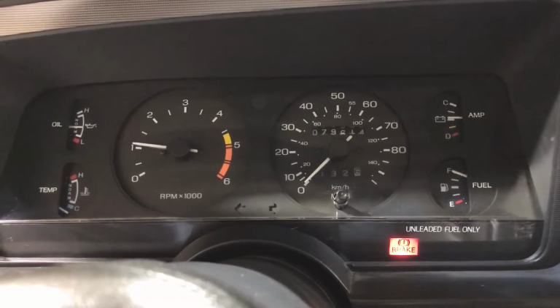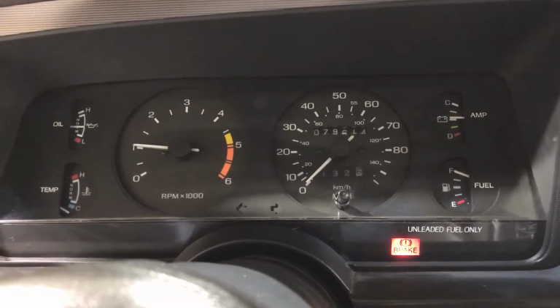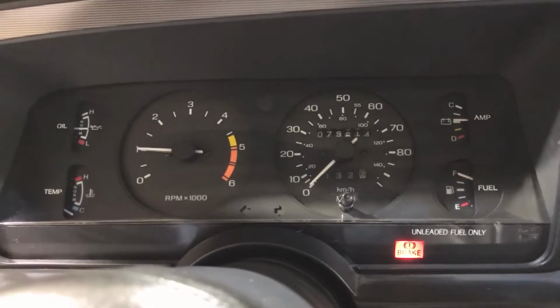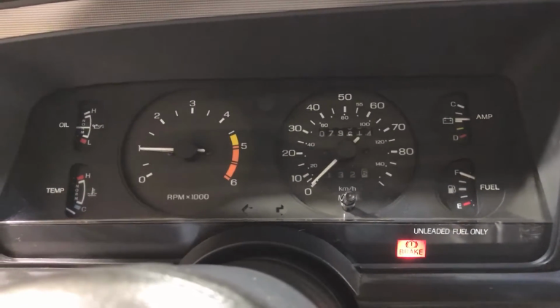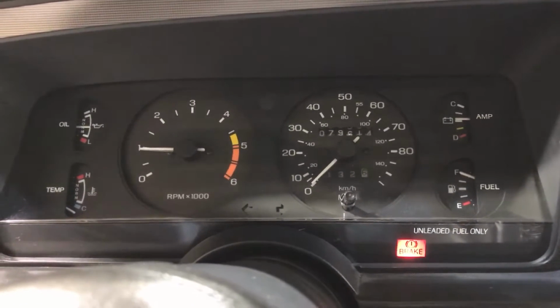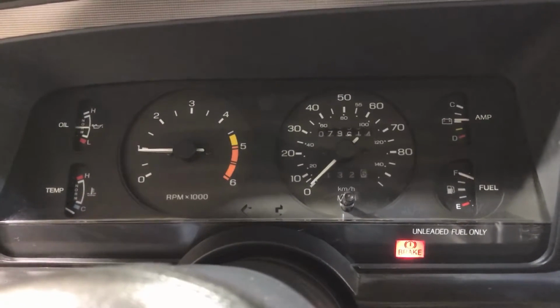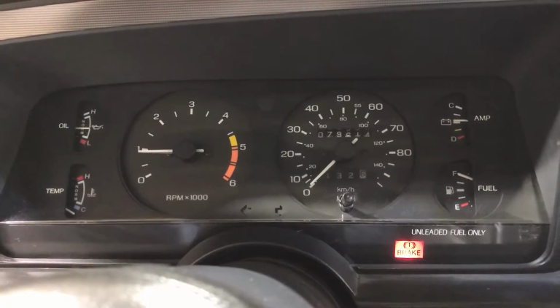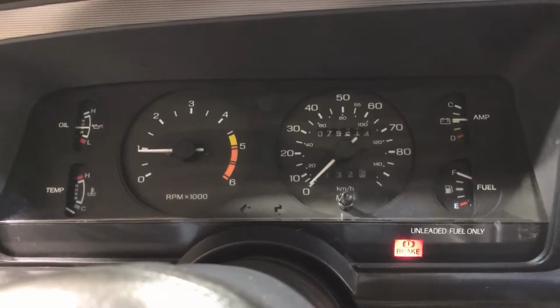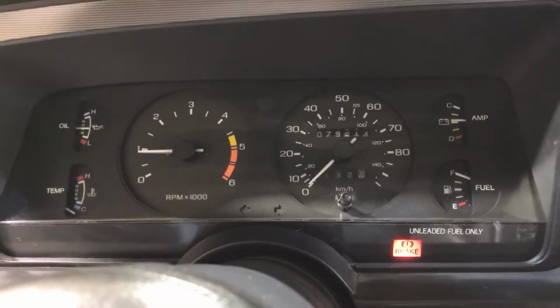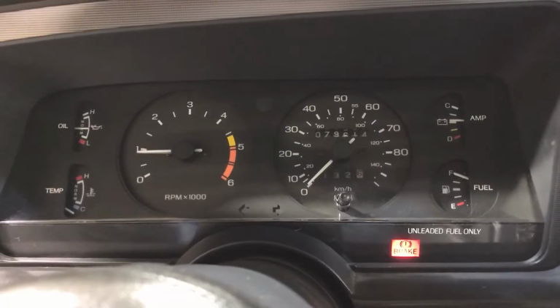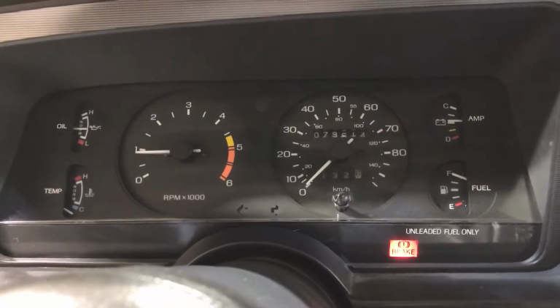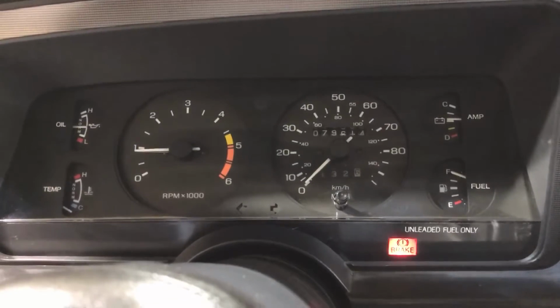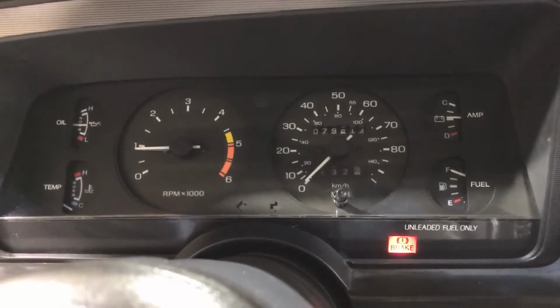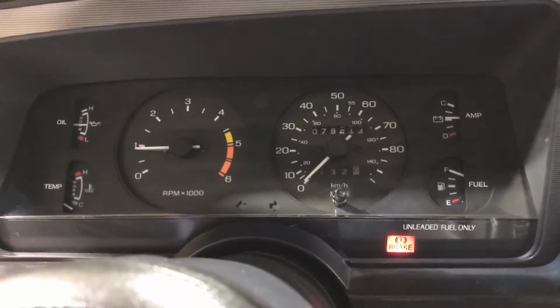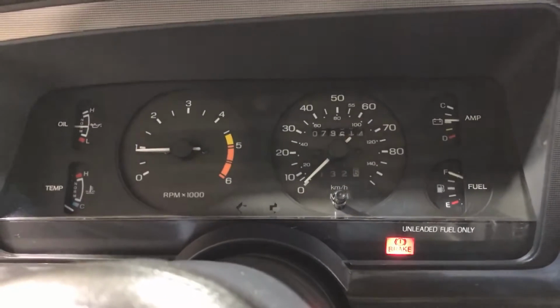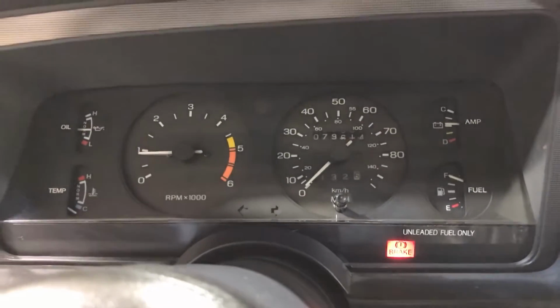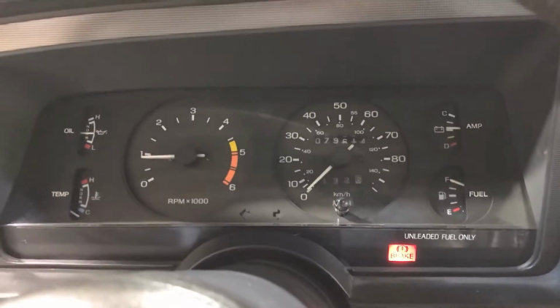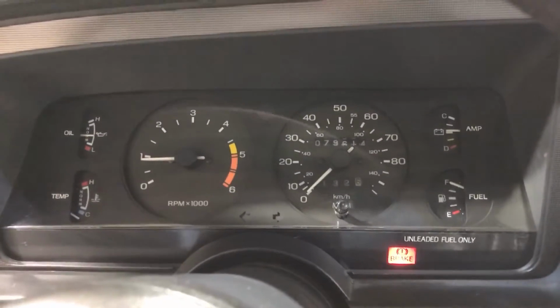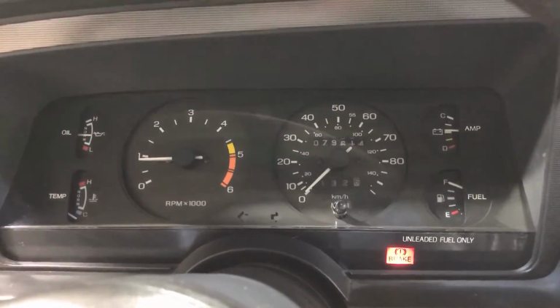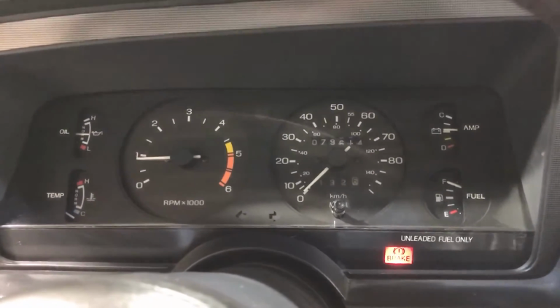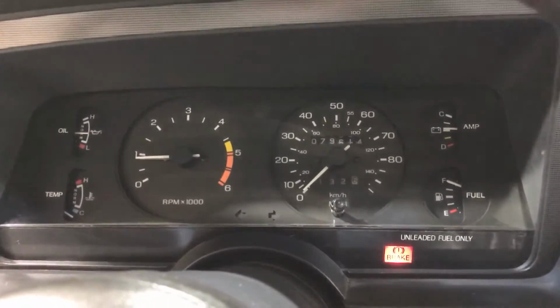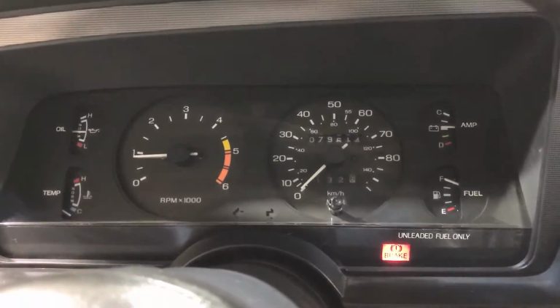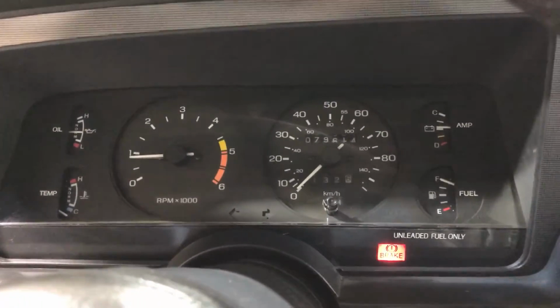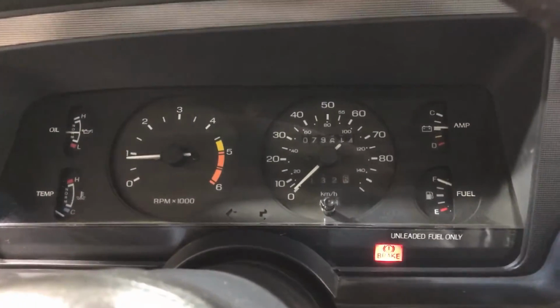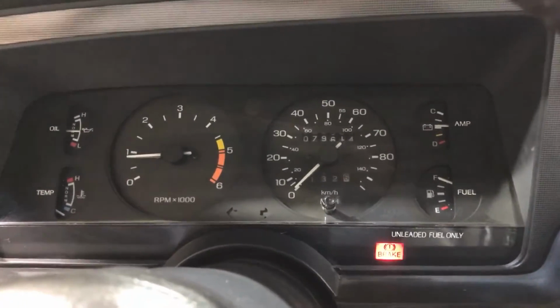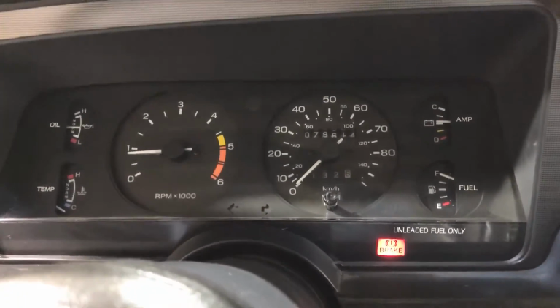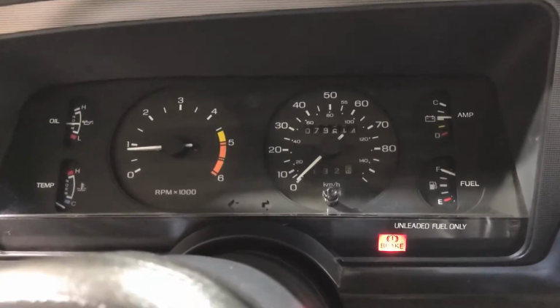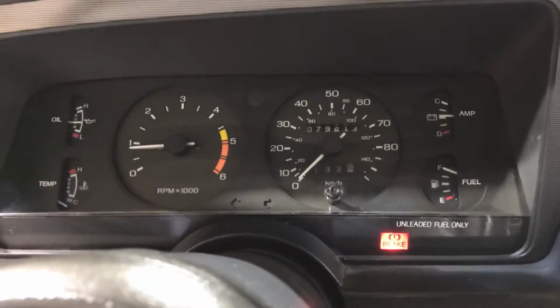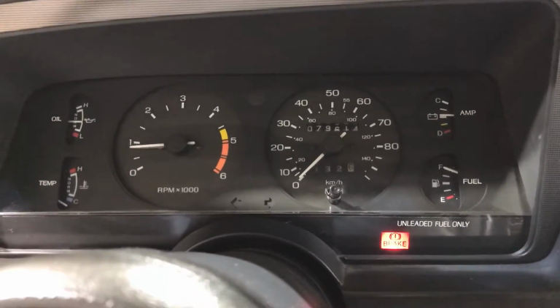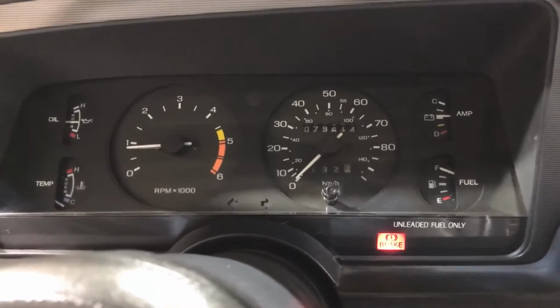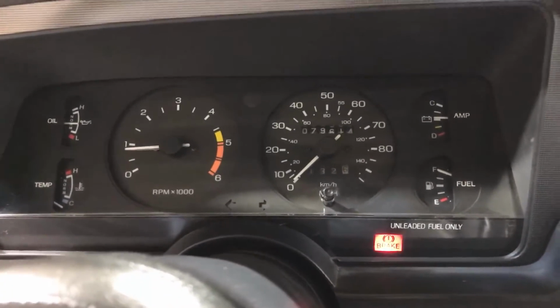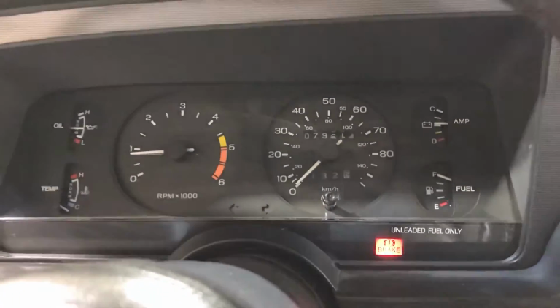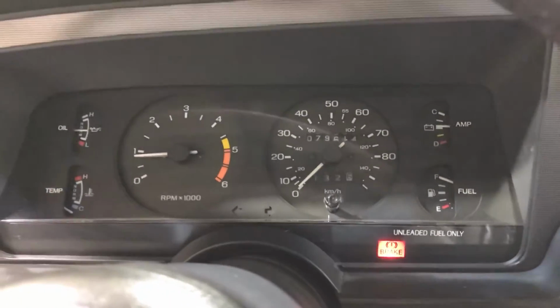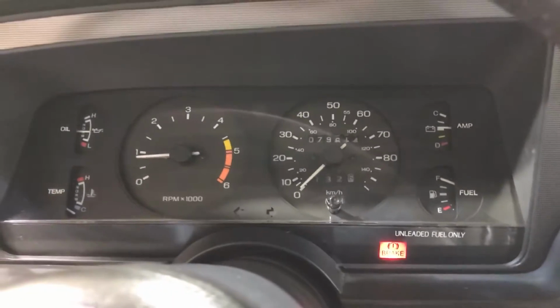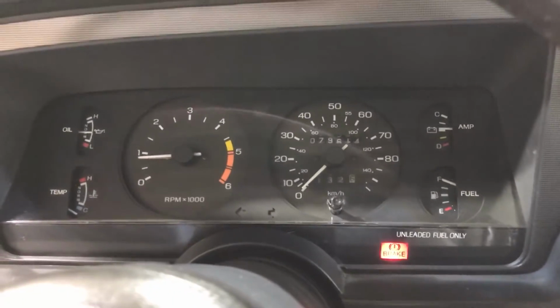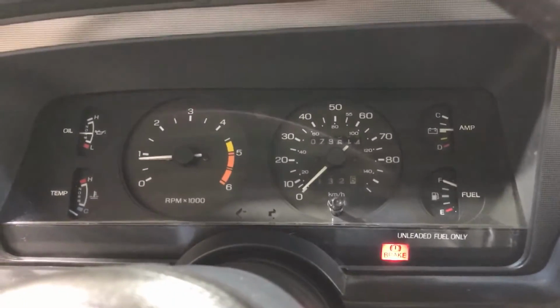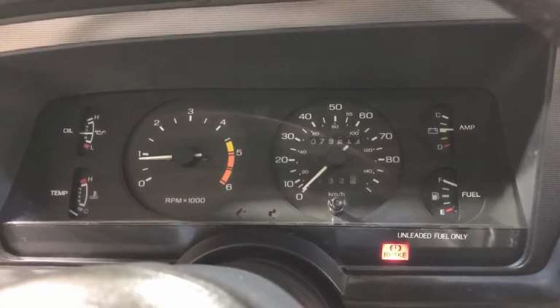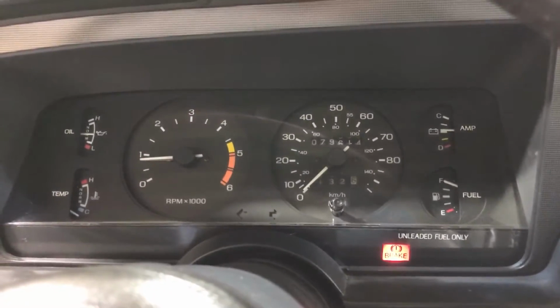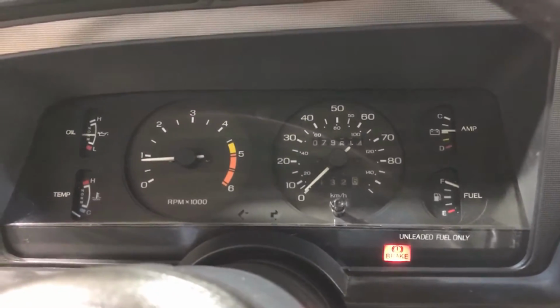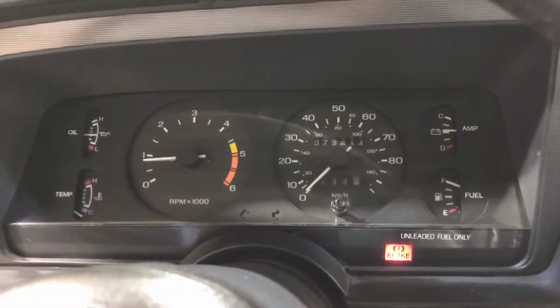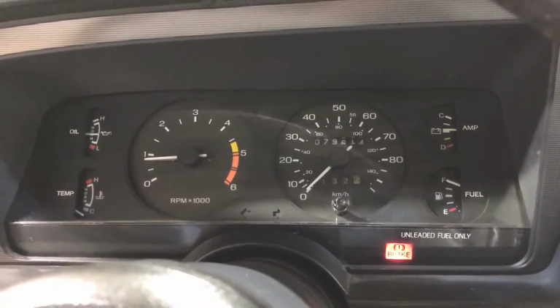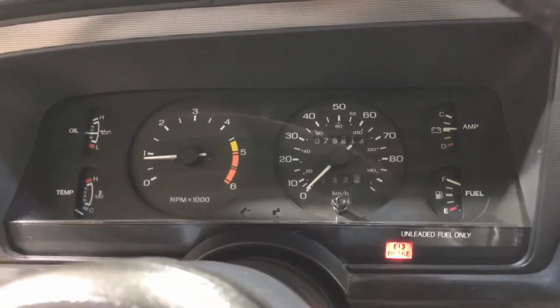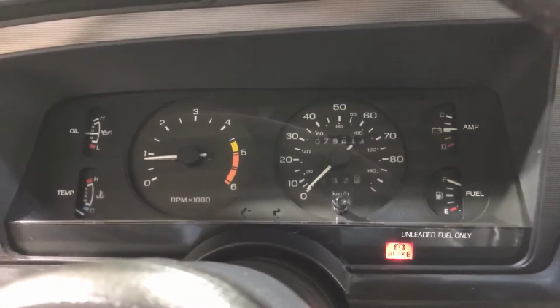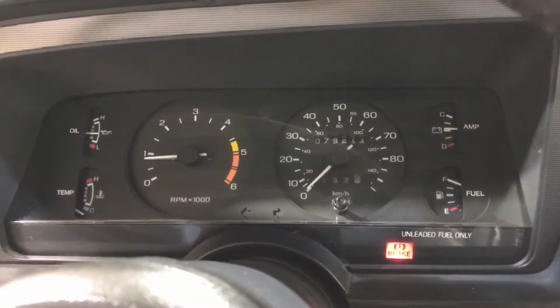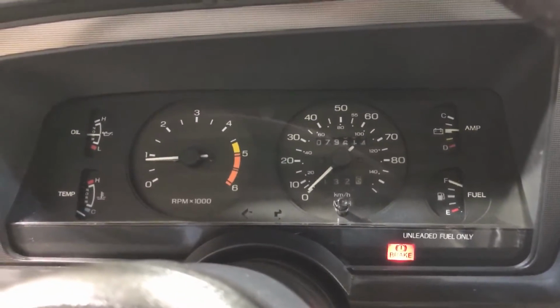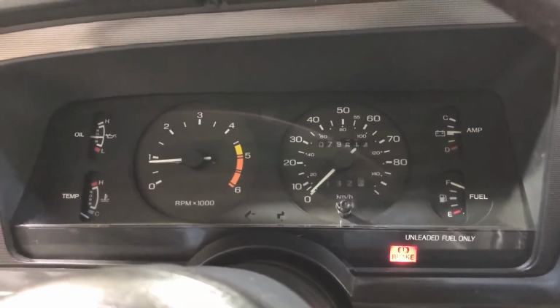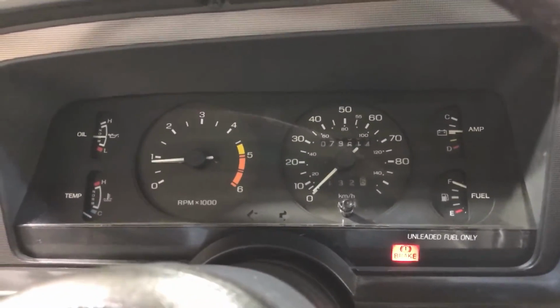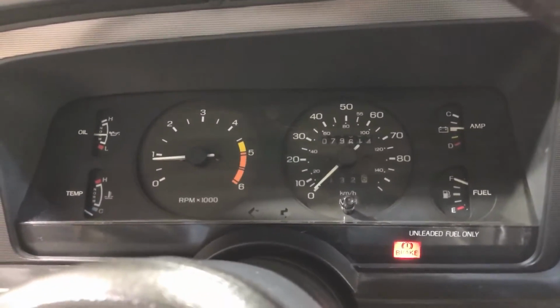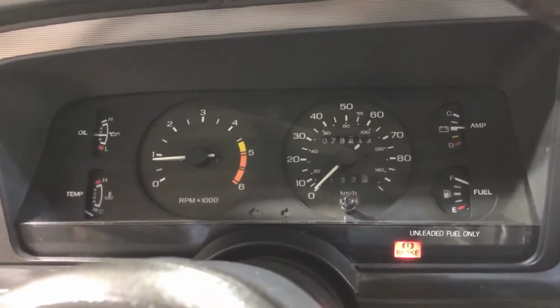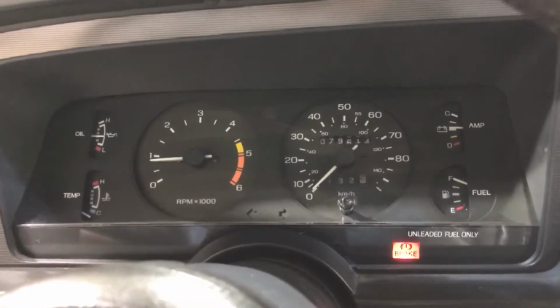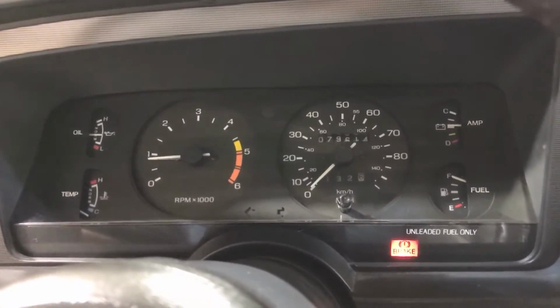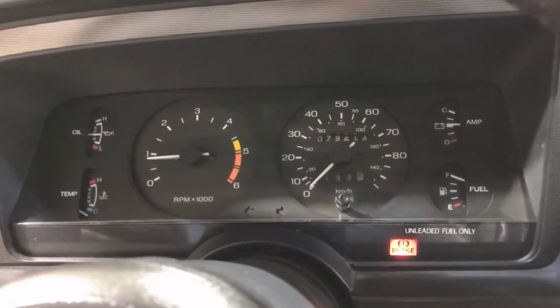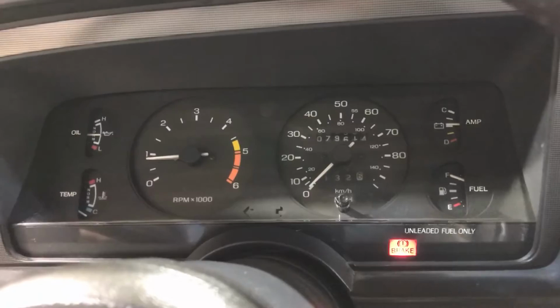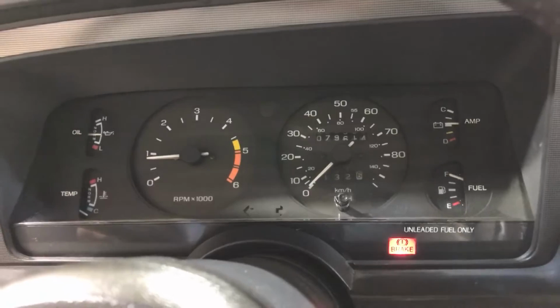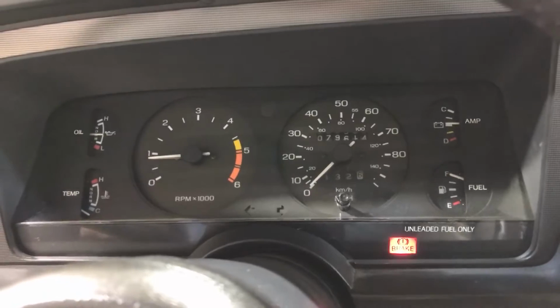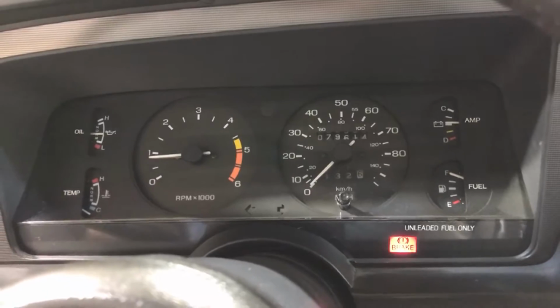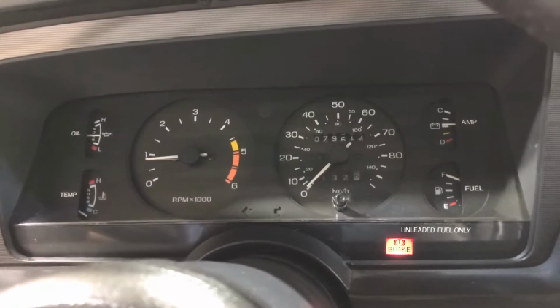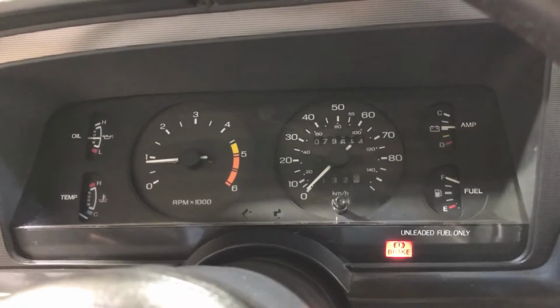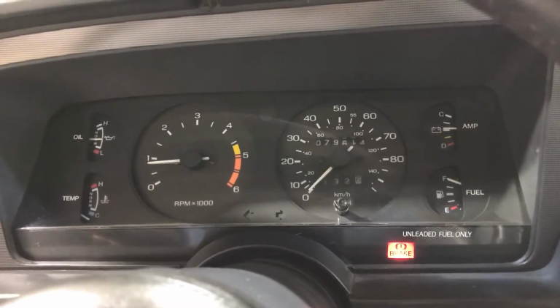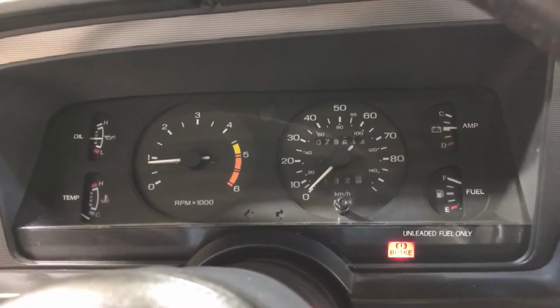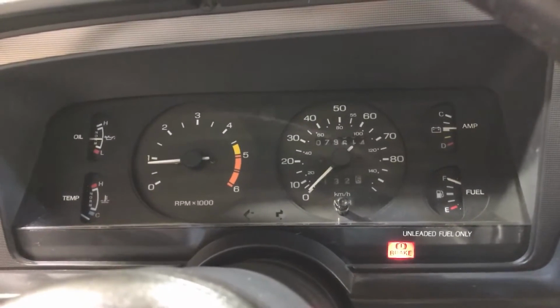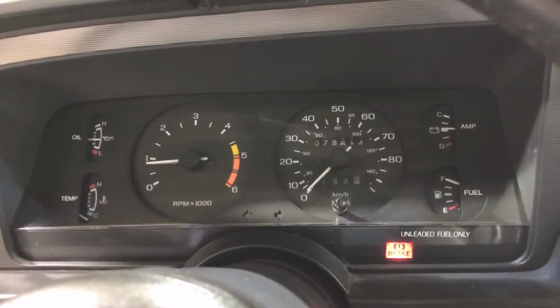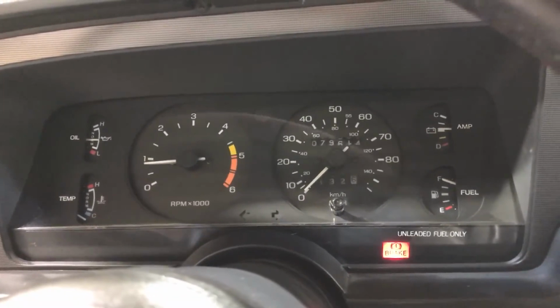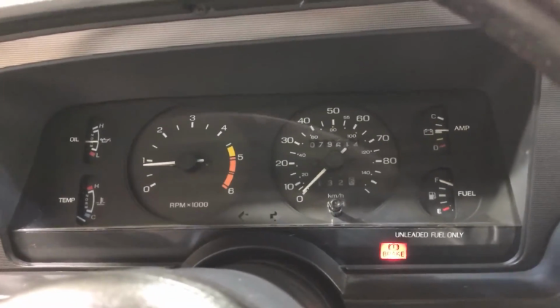Revs up nice and smooth. I actually did drive this into the shop as well — it drove nice, even though it's crunched up in the rear pretty bad.